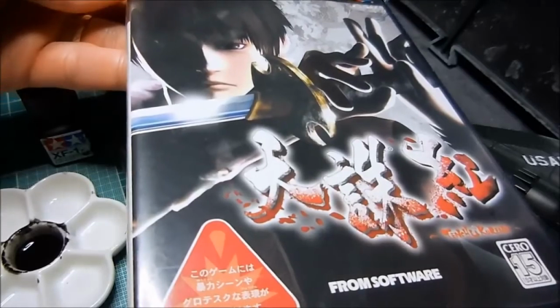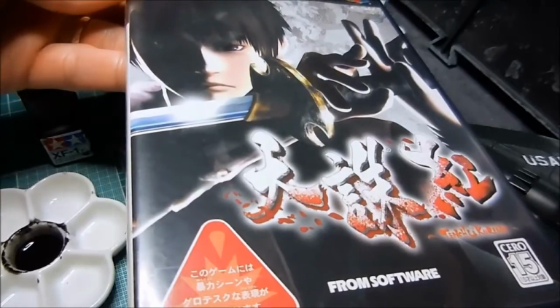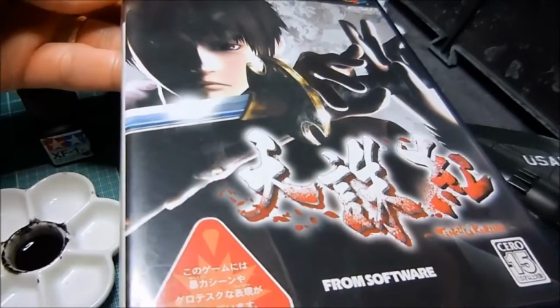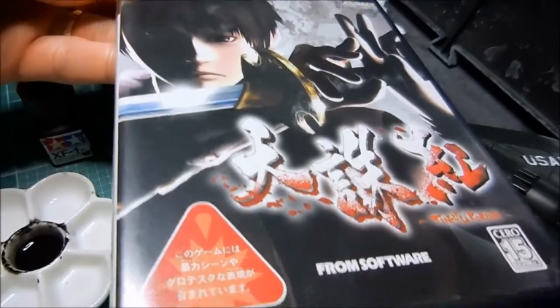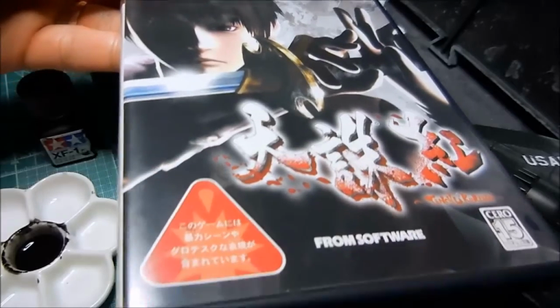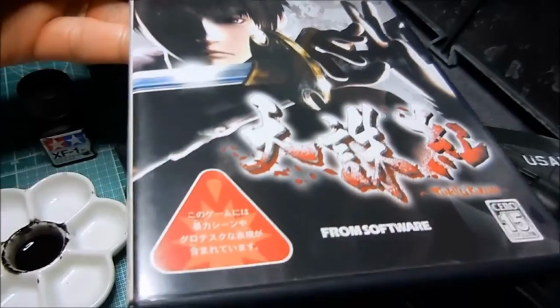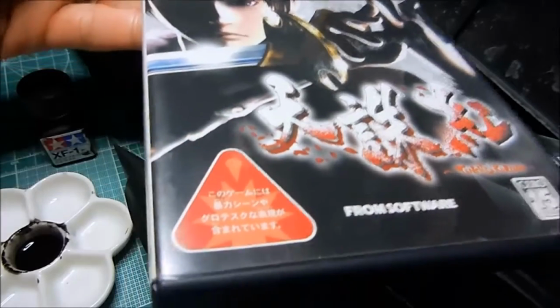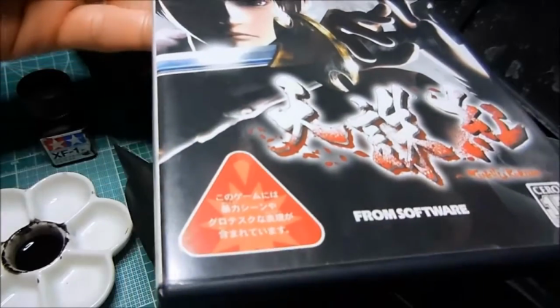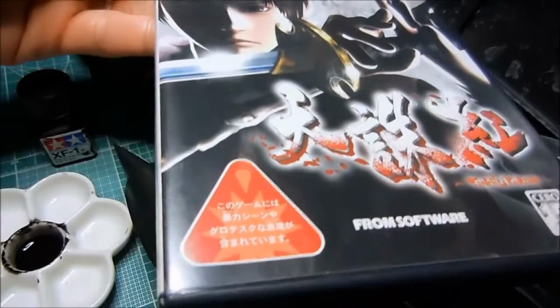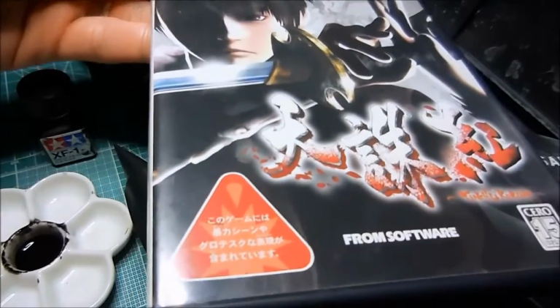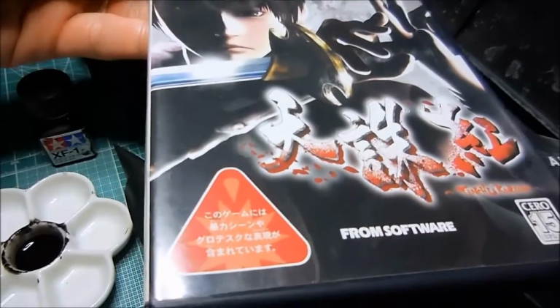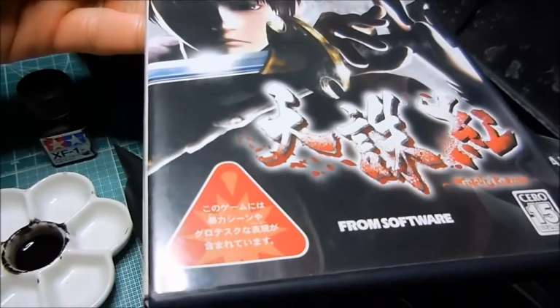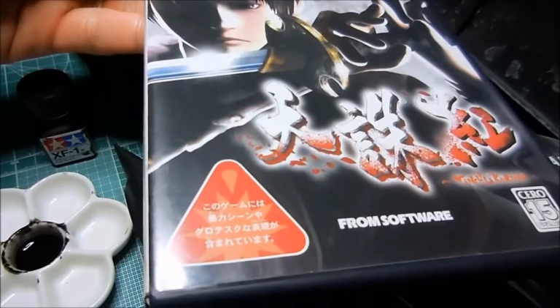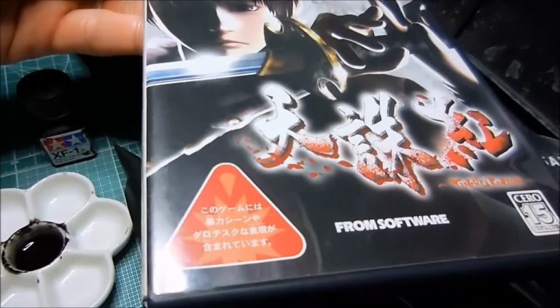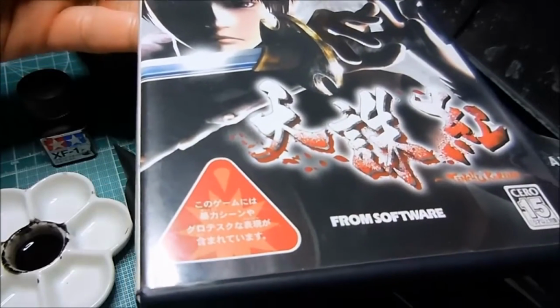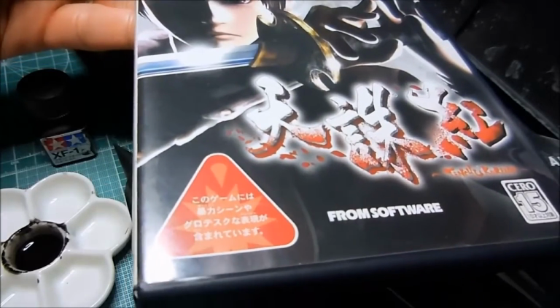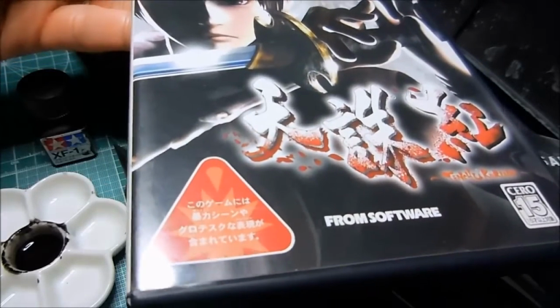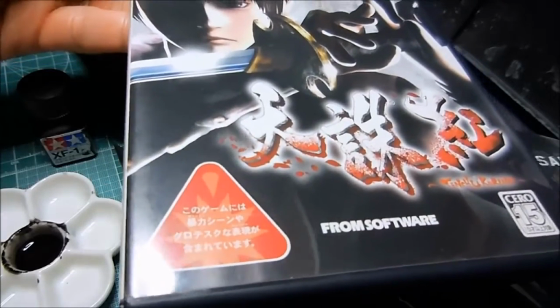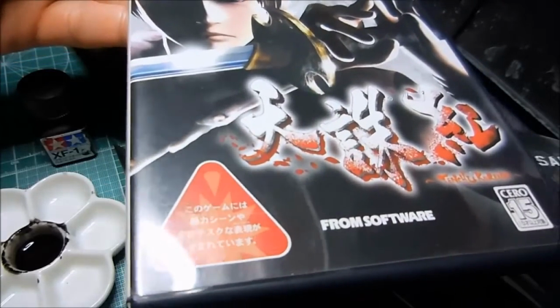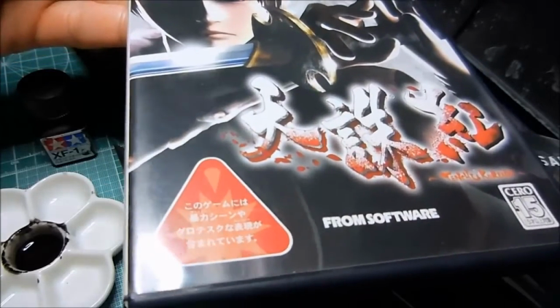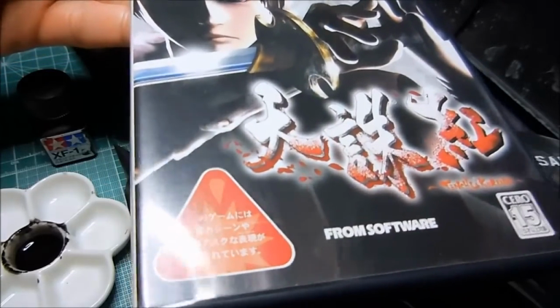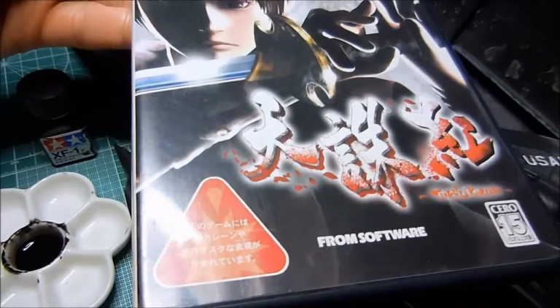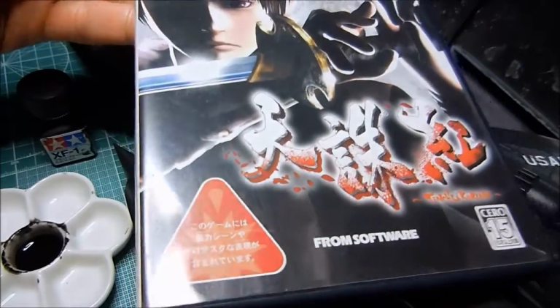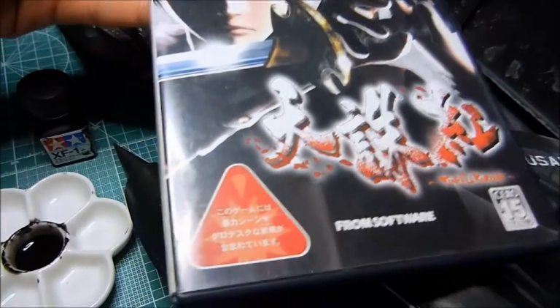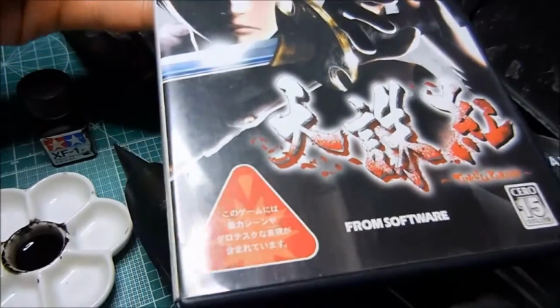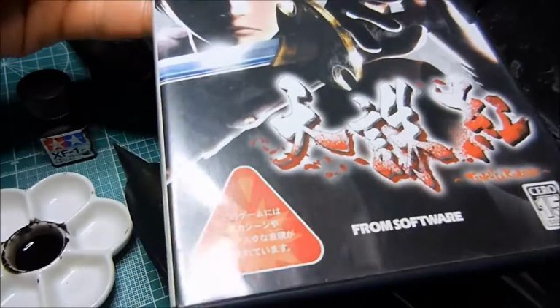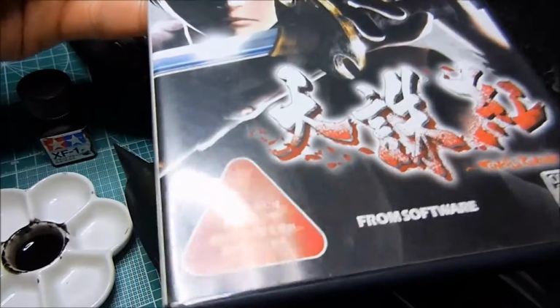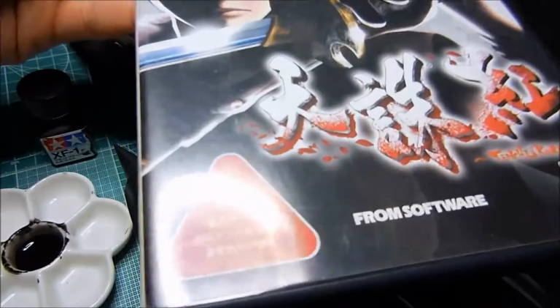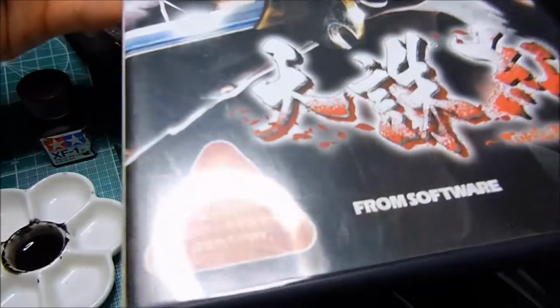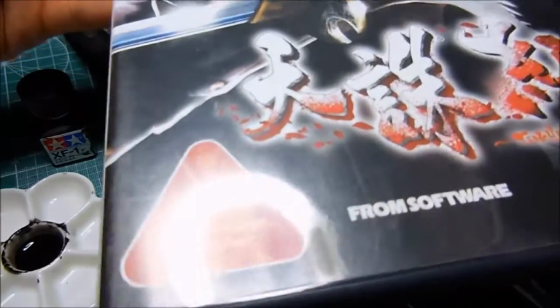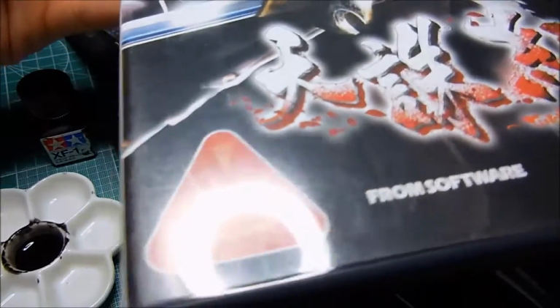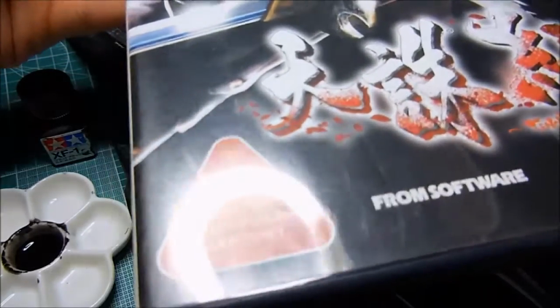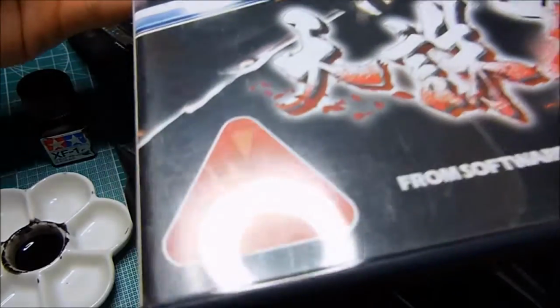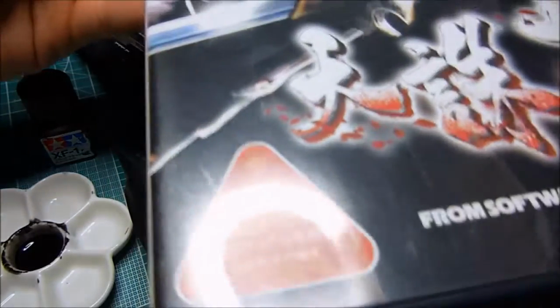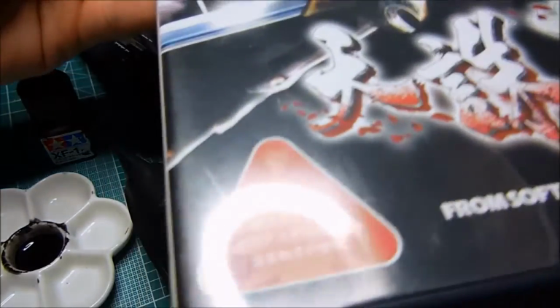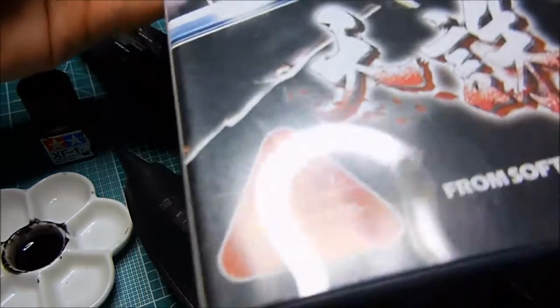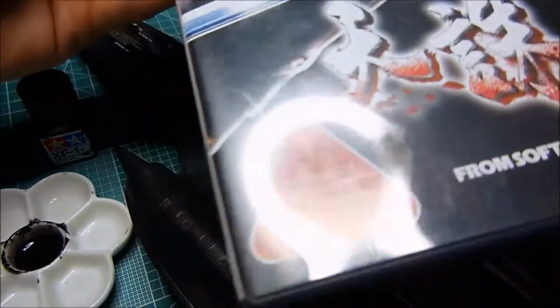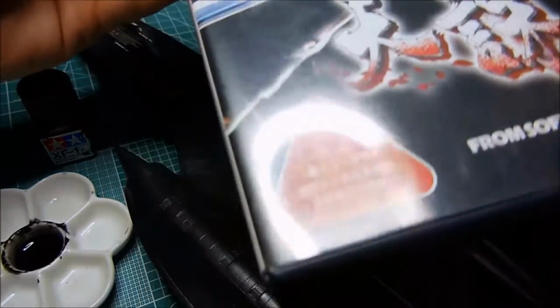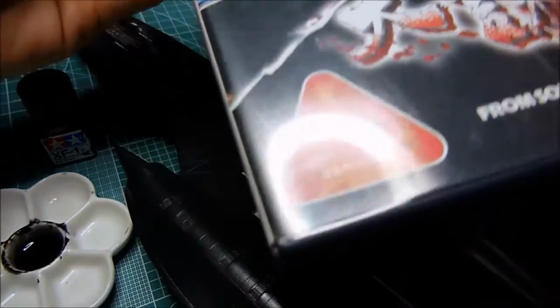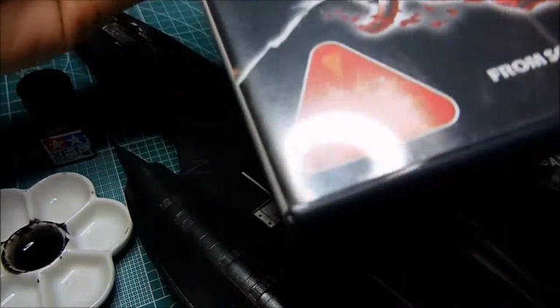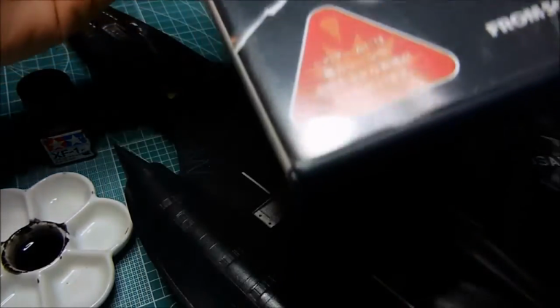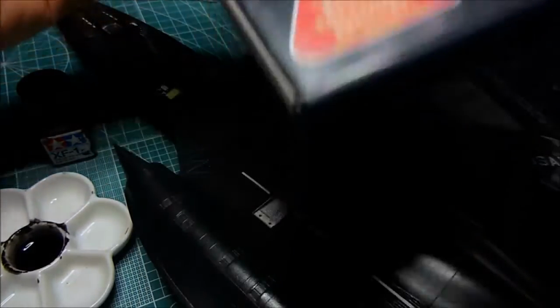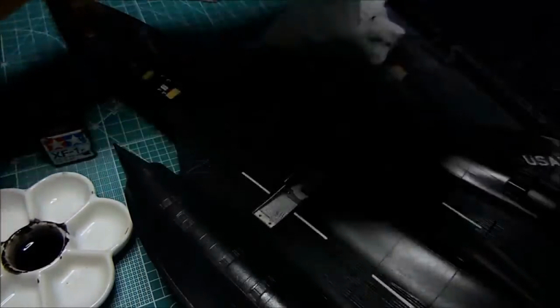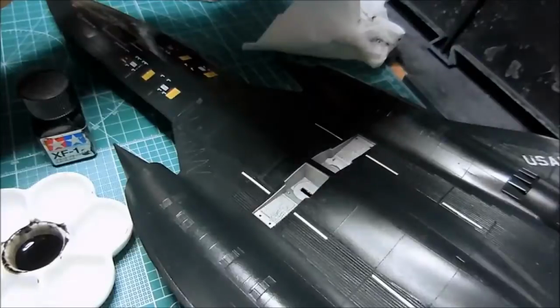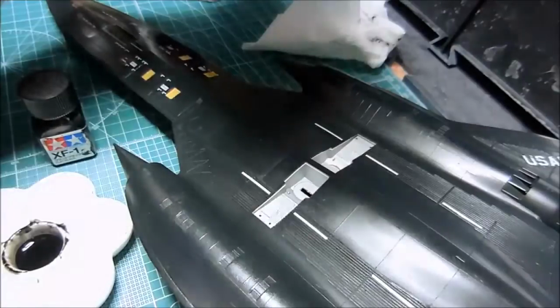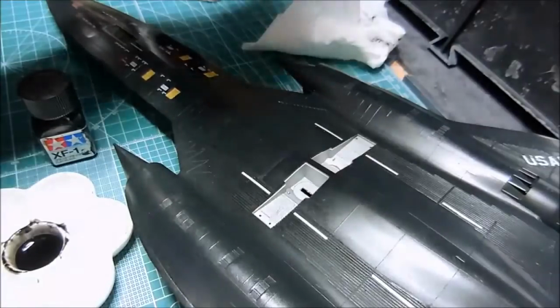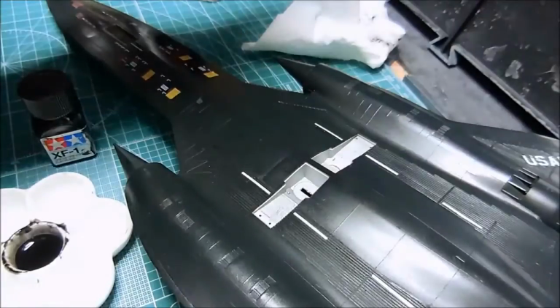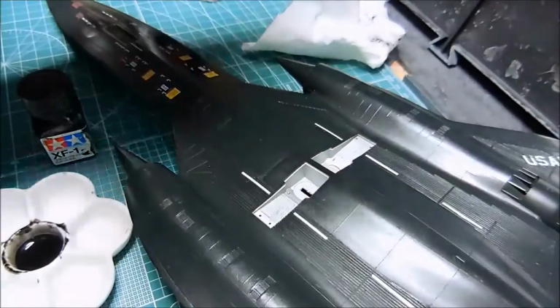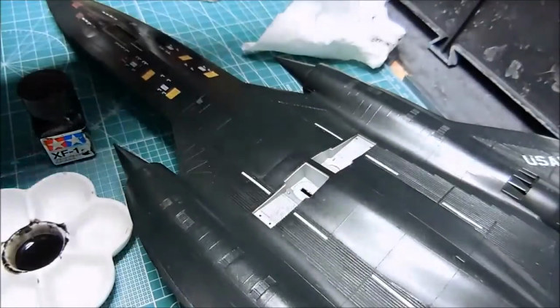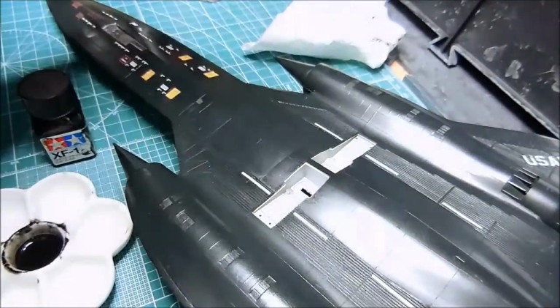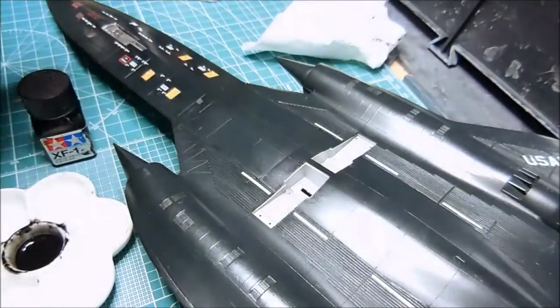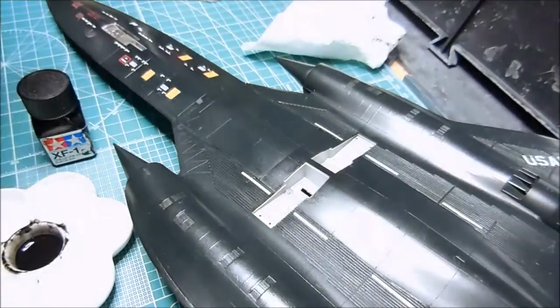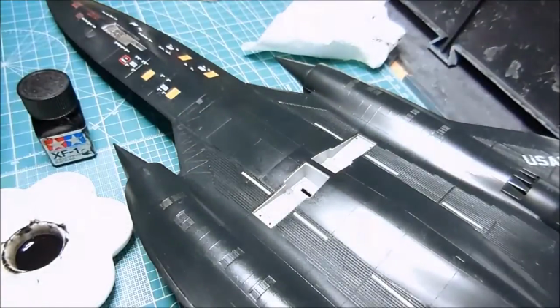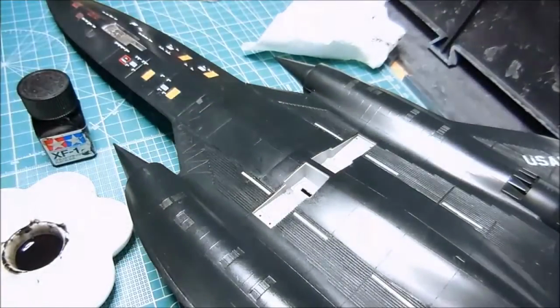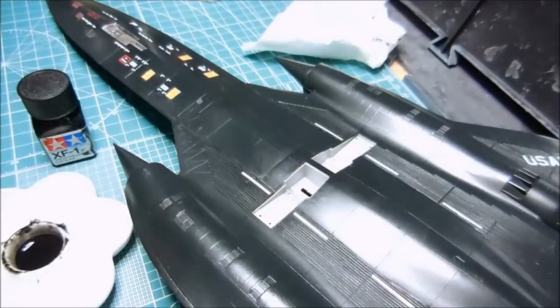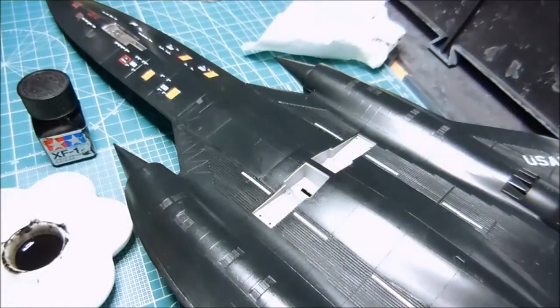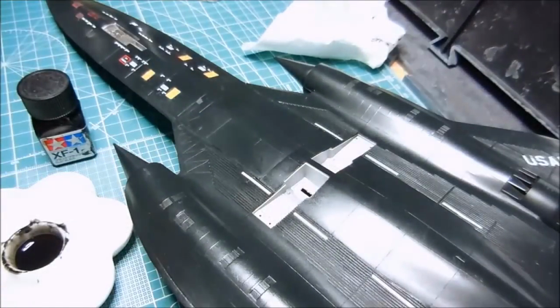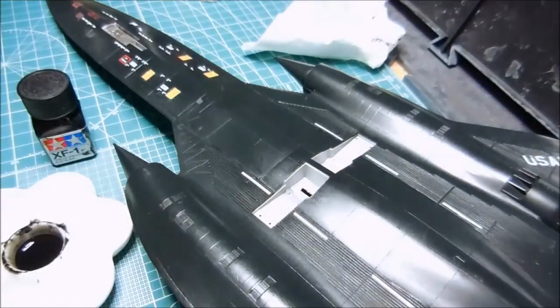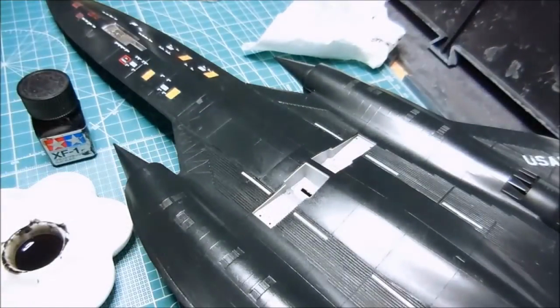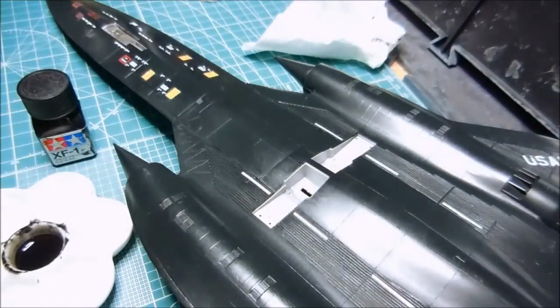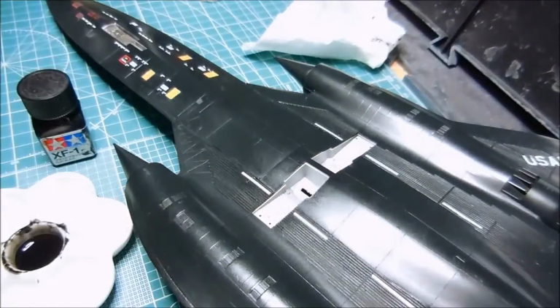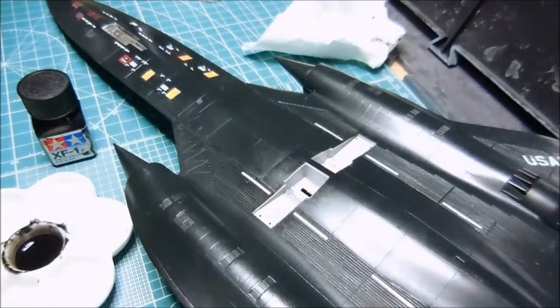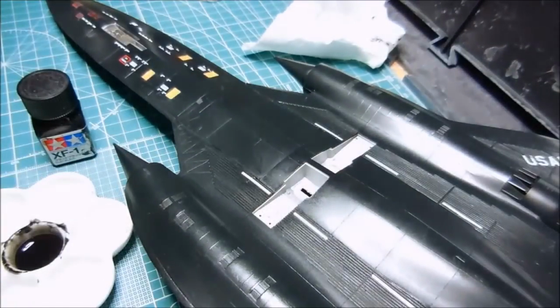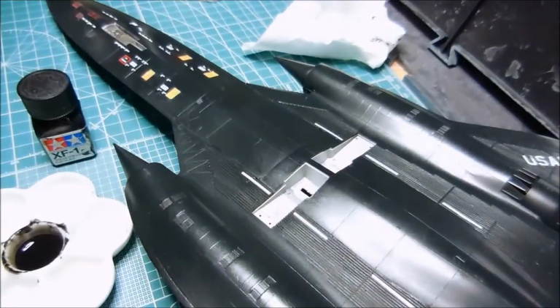The thing to know about ninjas is that they aren't dangerous — they're more afraid of you than you are of them.